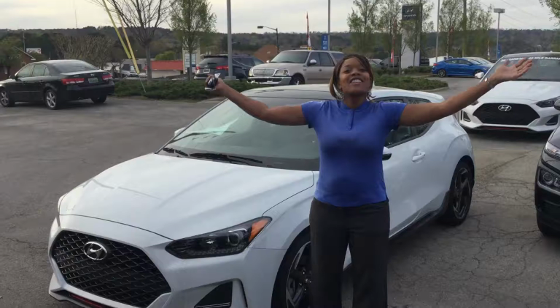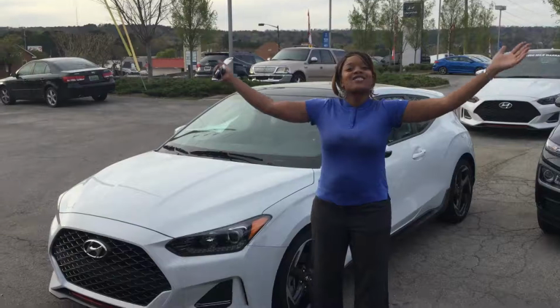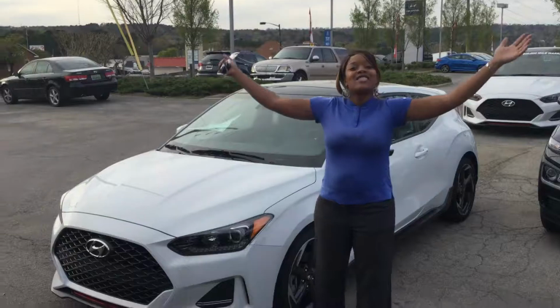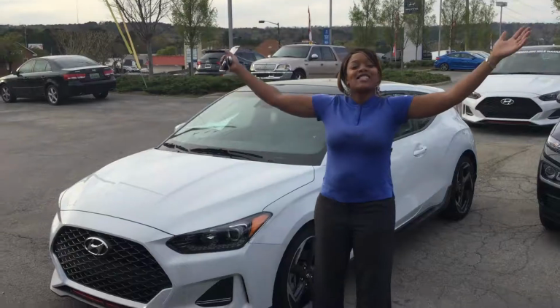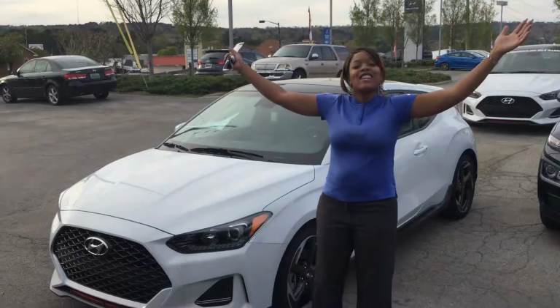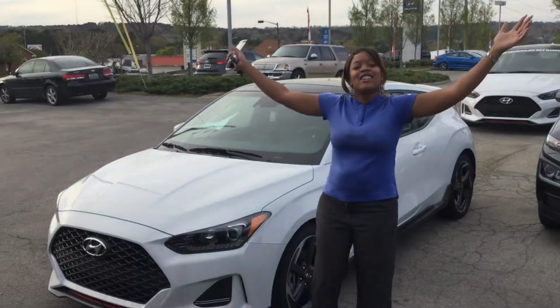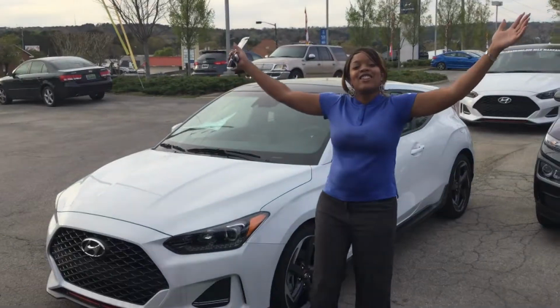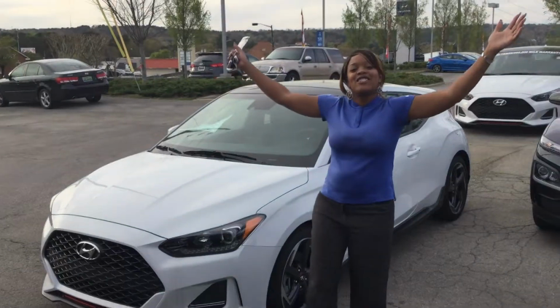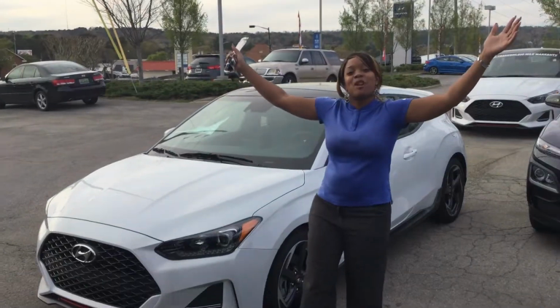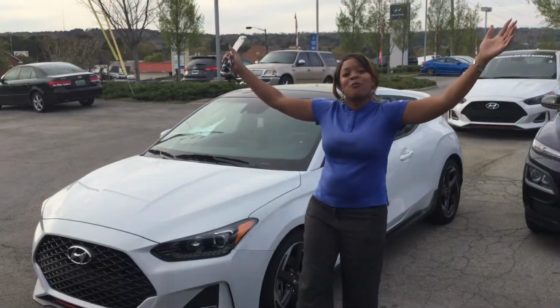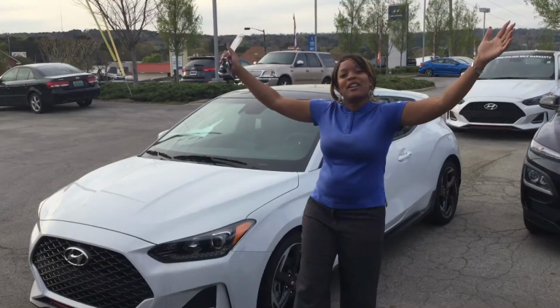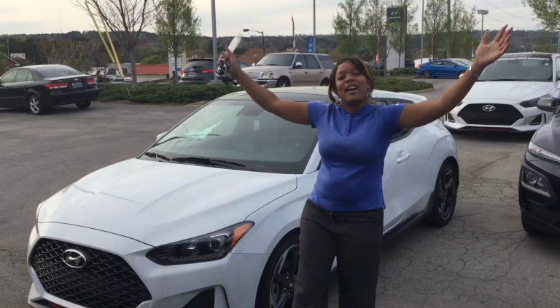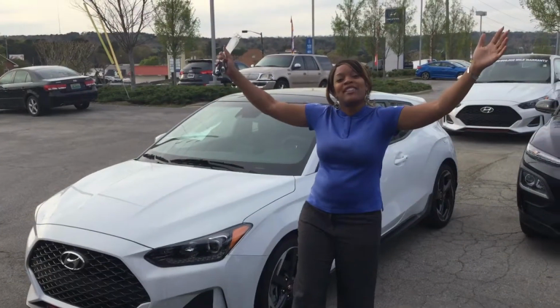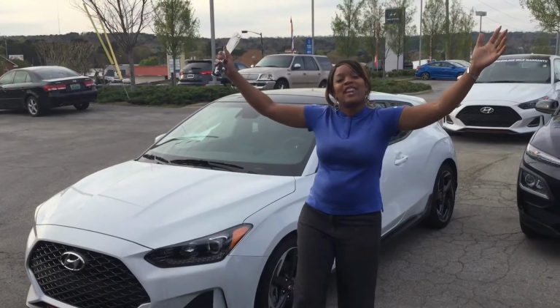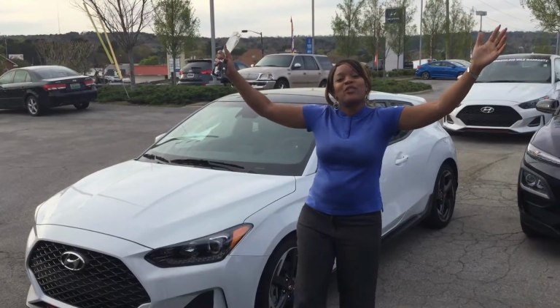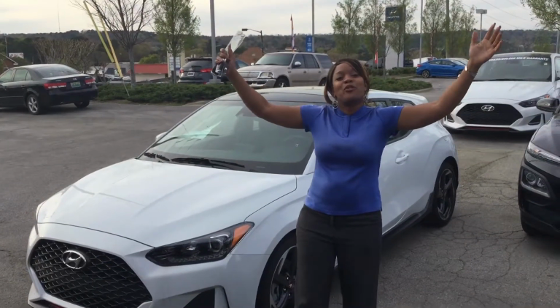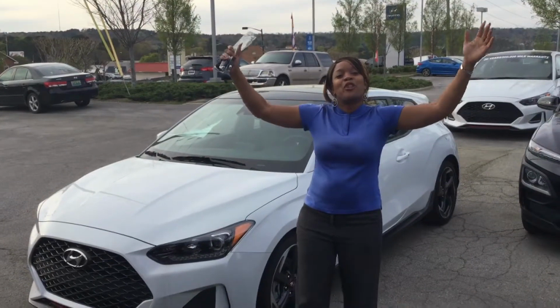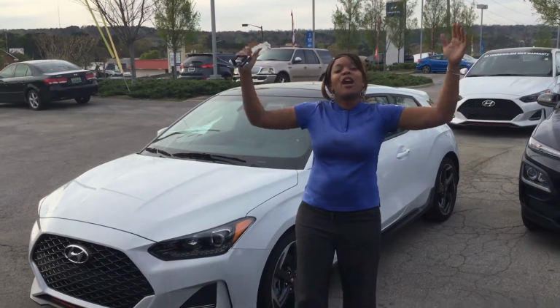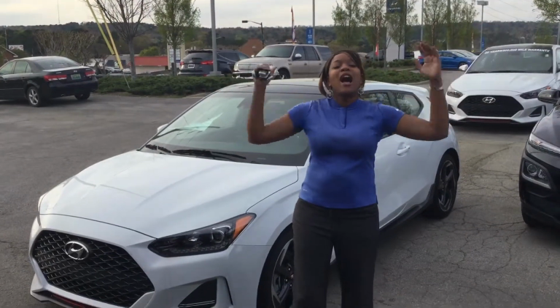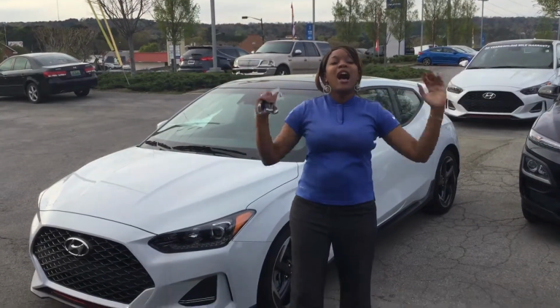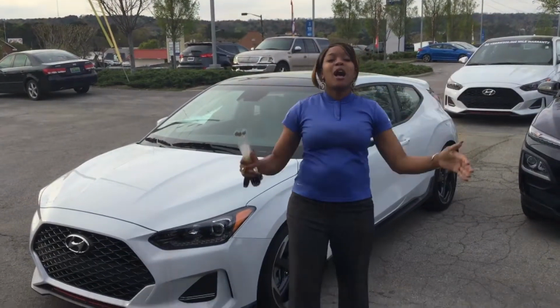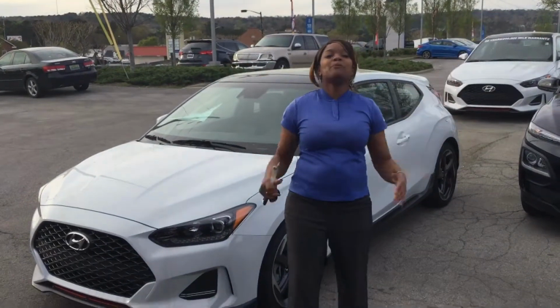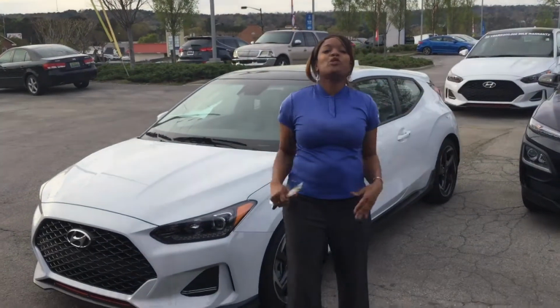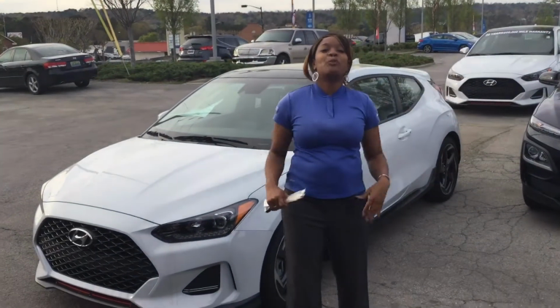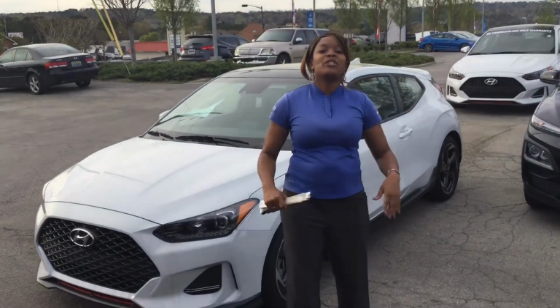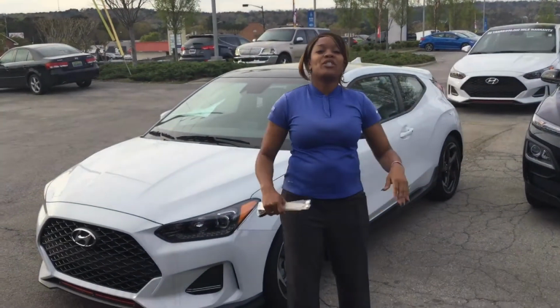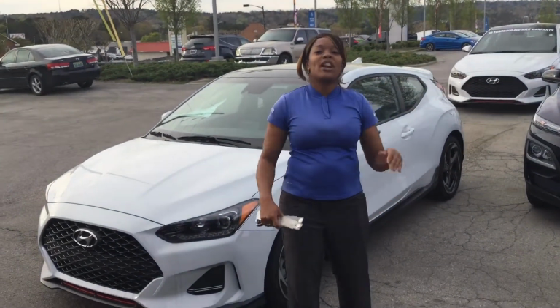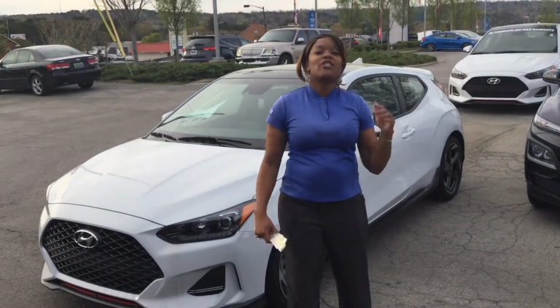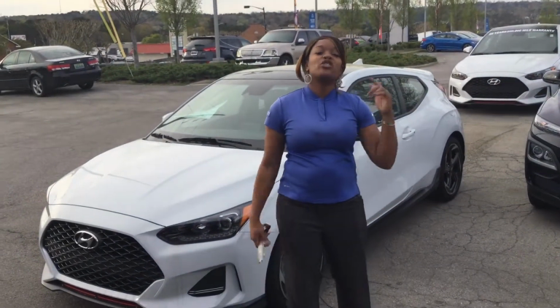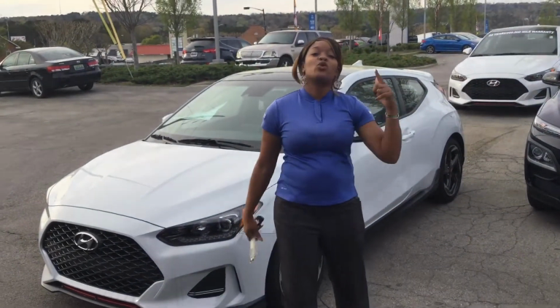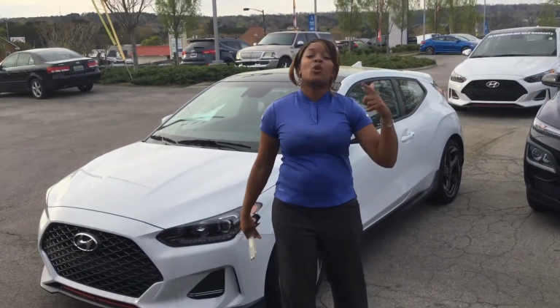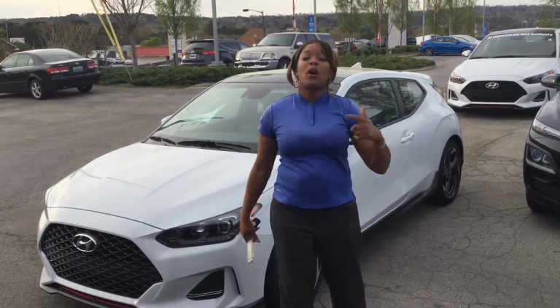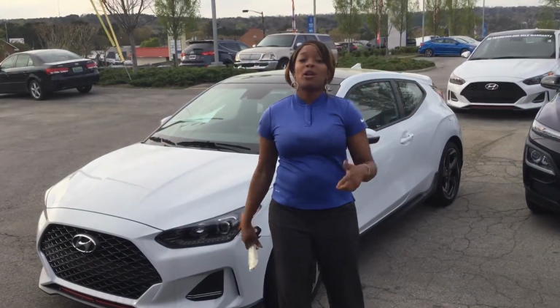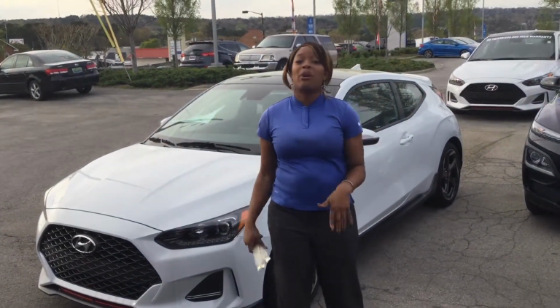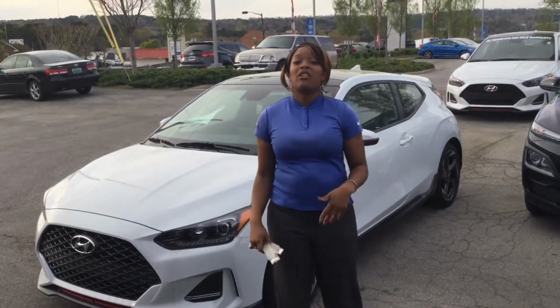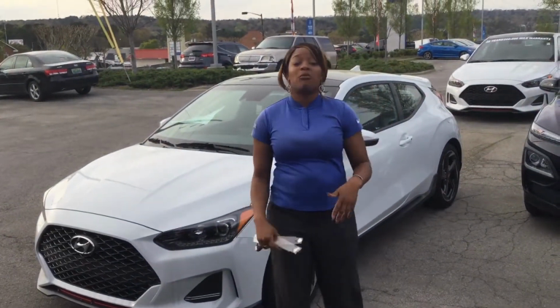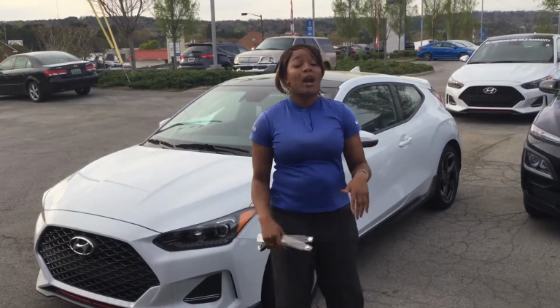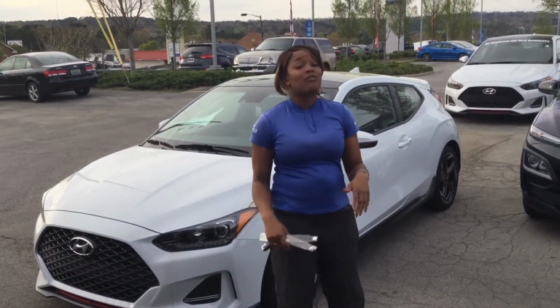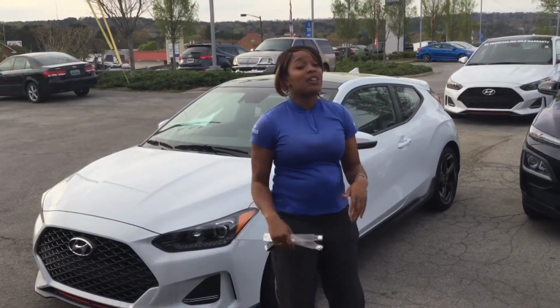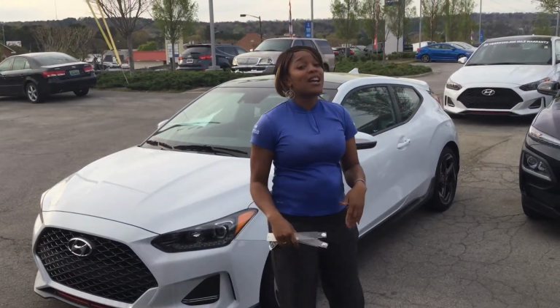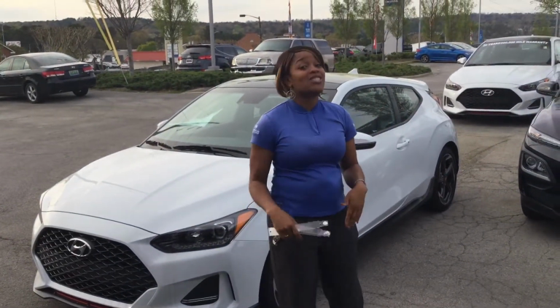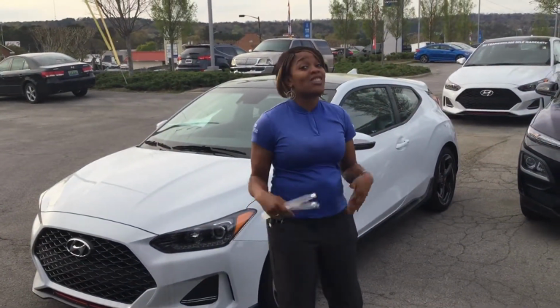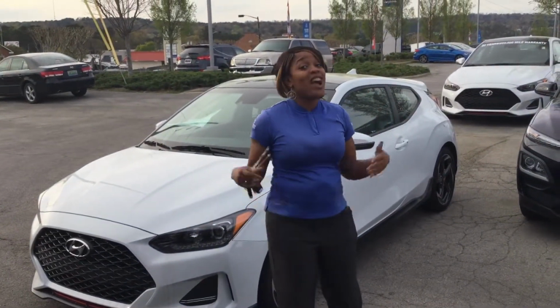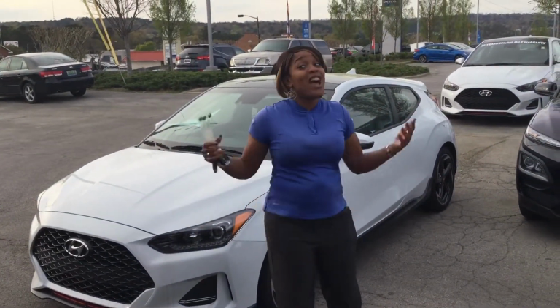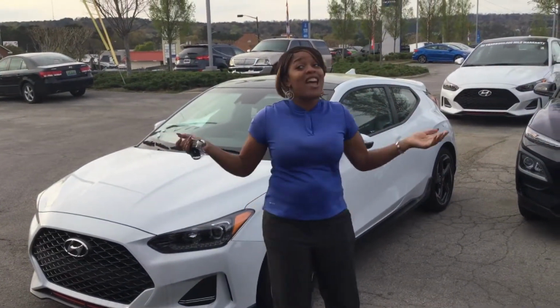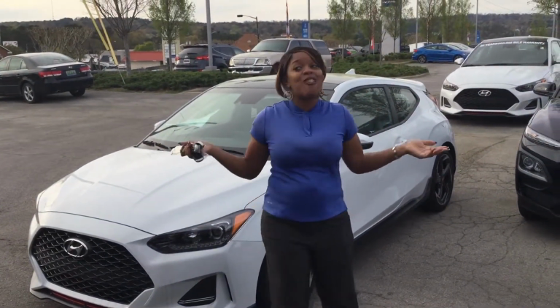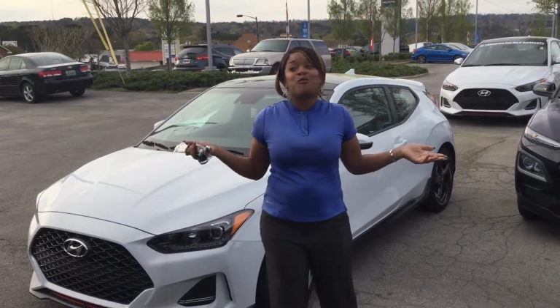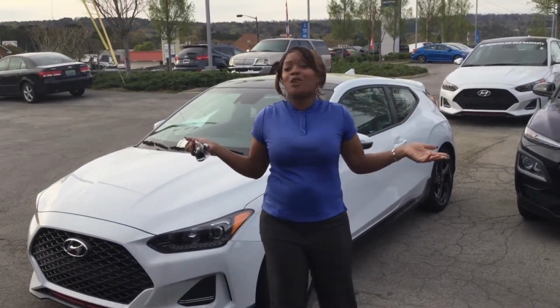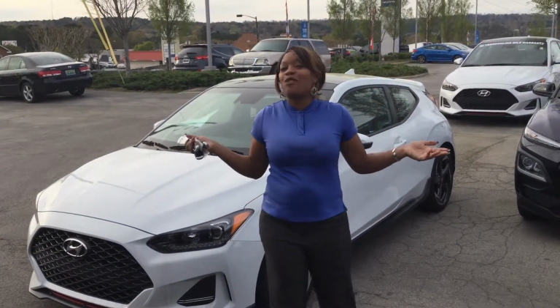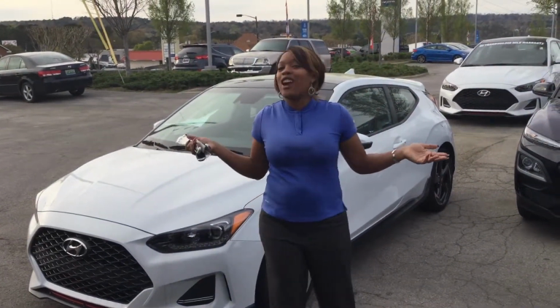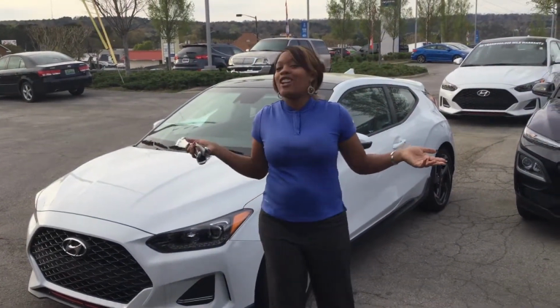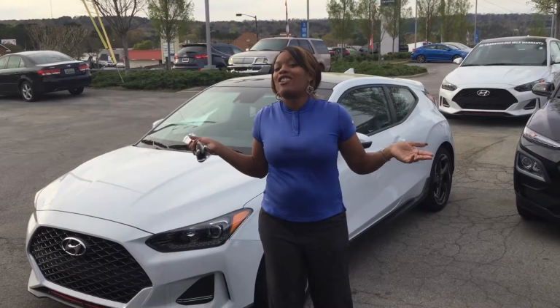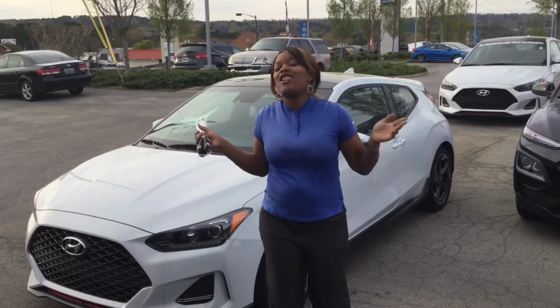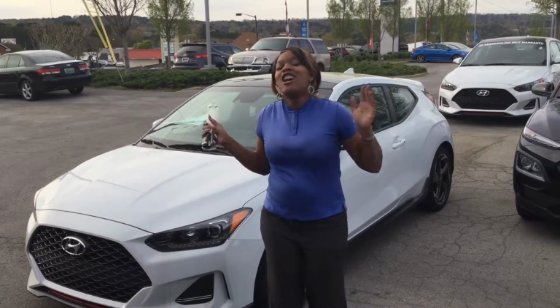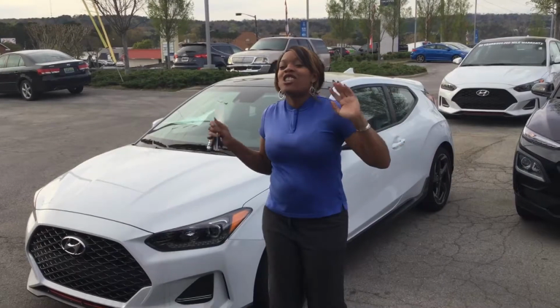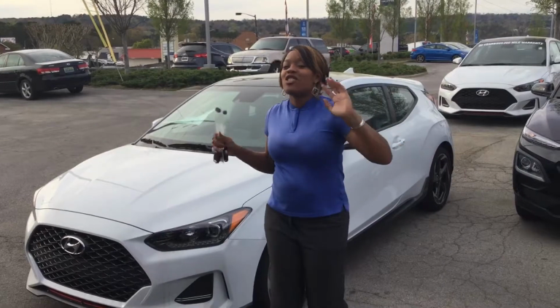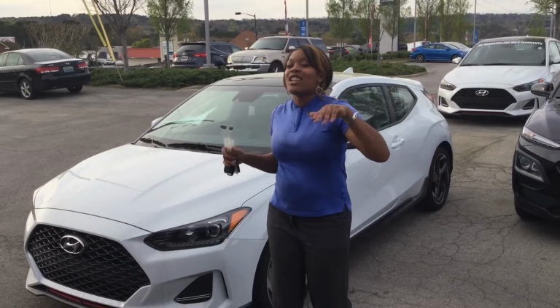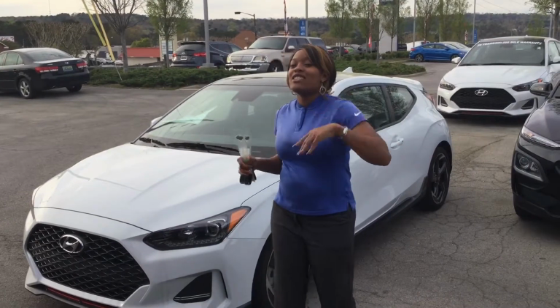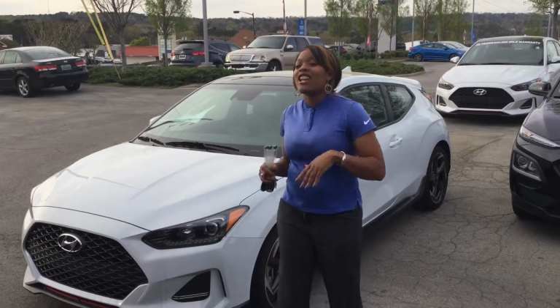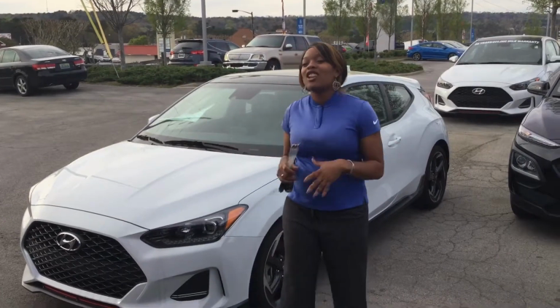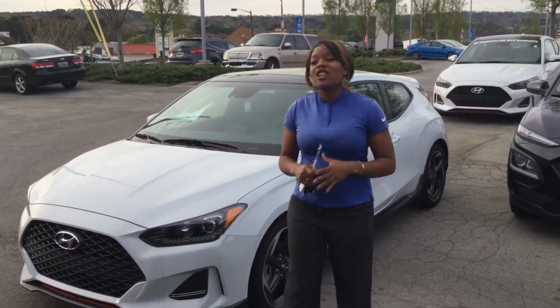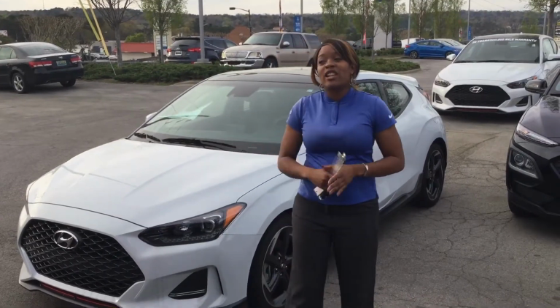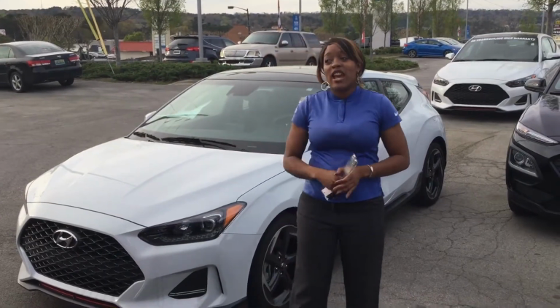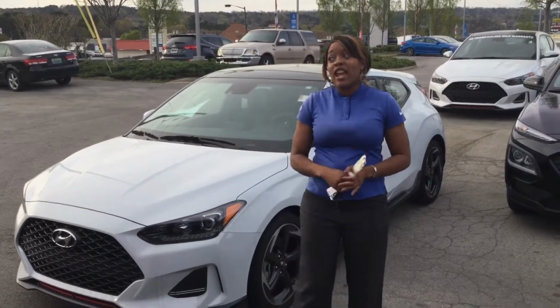That's Christina here at Tamron Hyundai and Hoover. I'm super excited that you inquired about a white Veloster — I have one right here, so let's take a look at it.